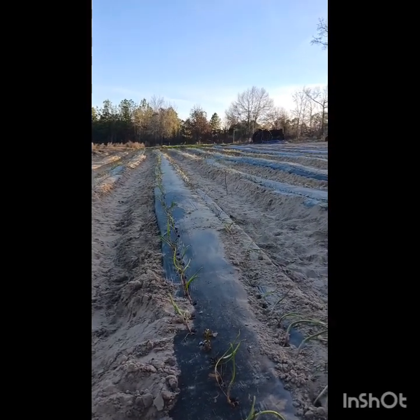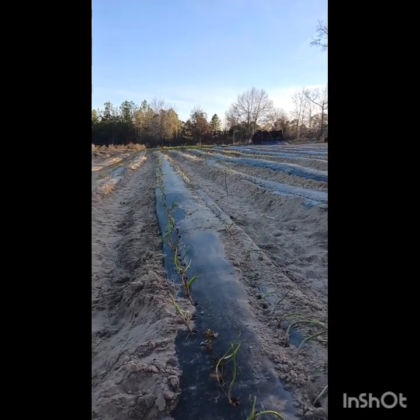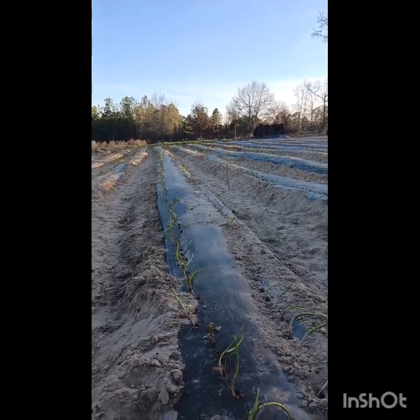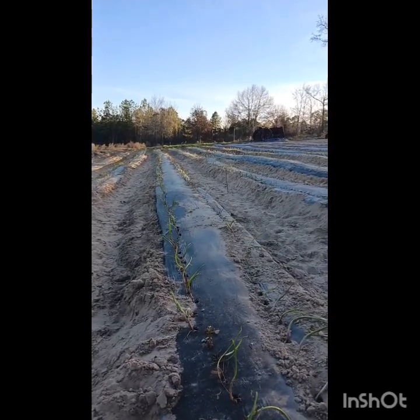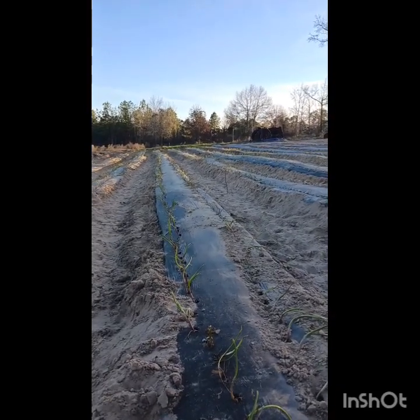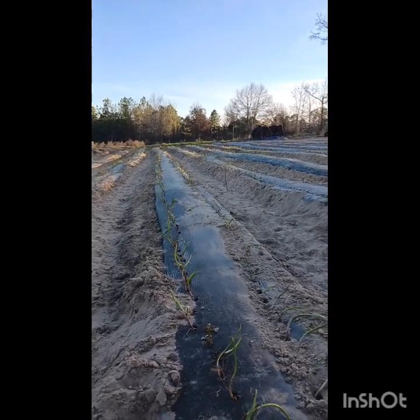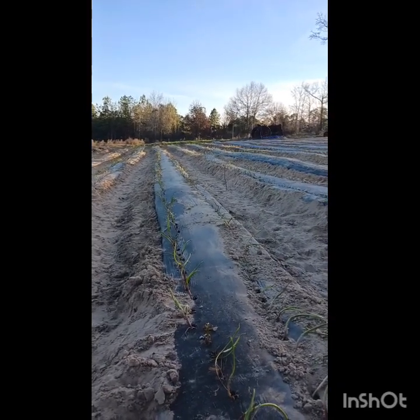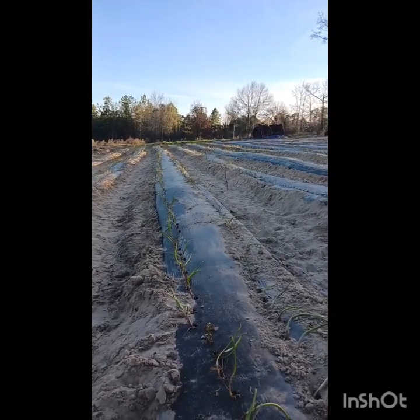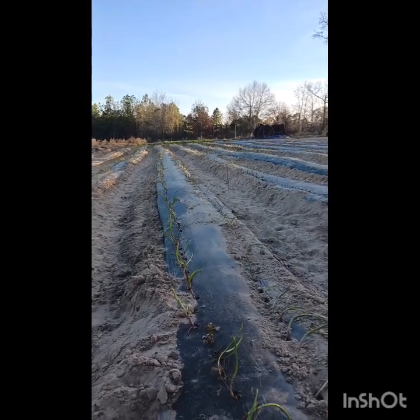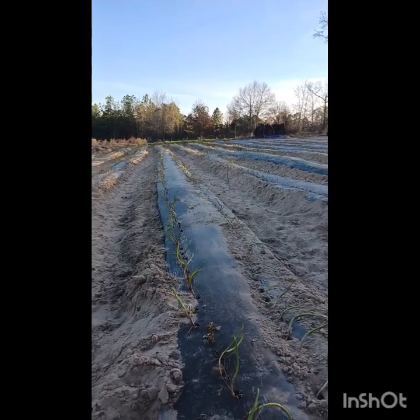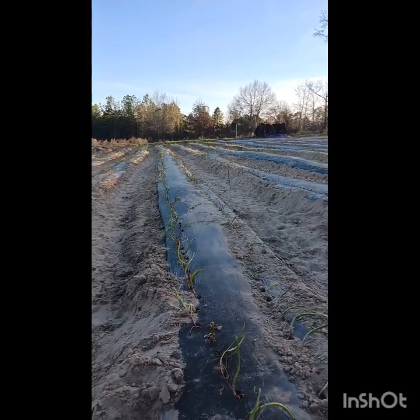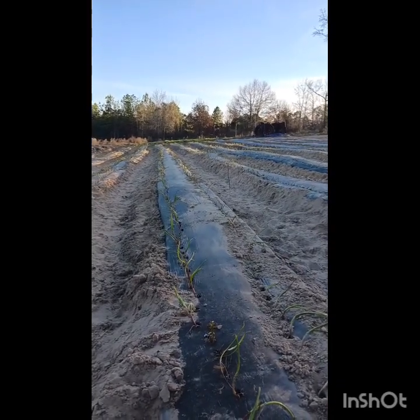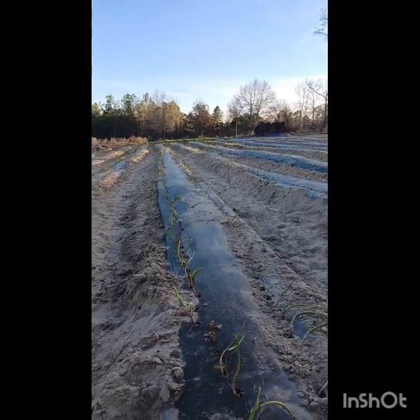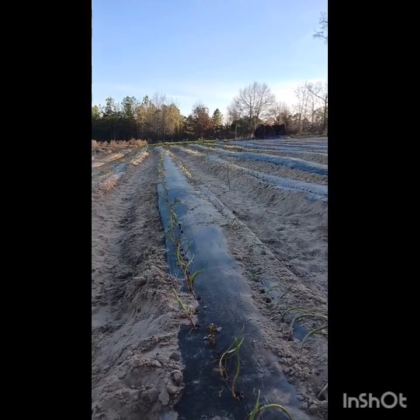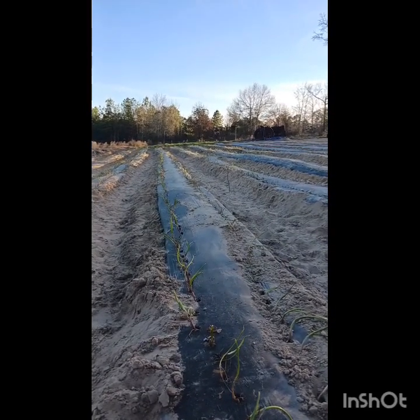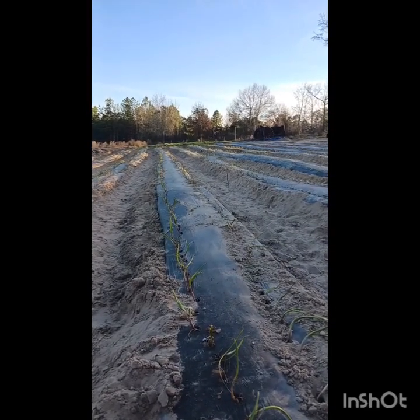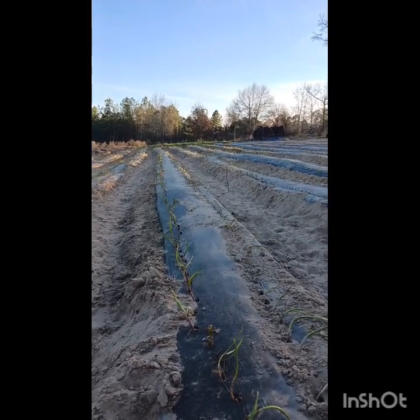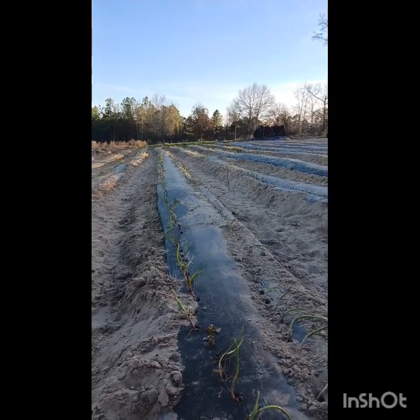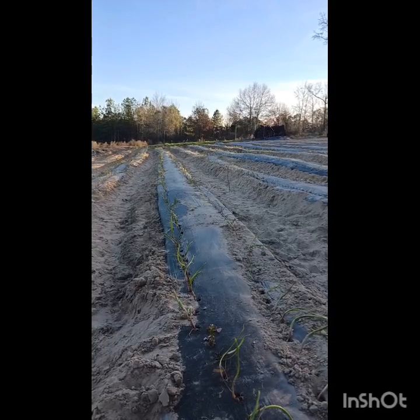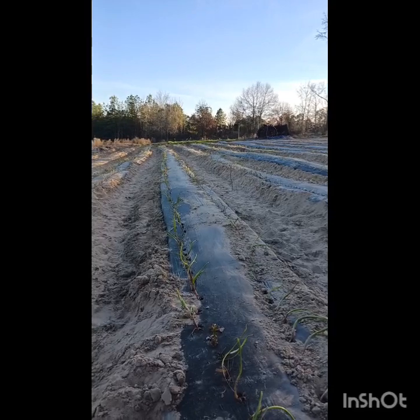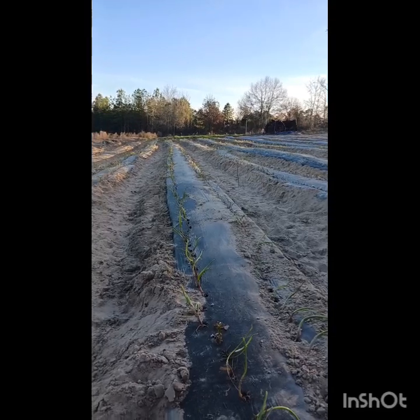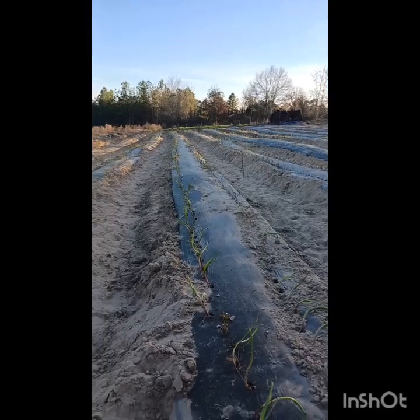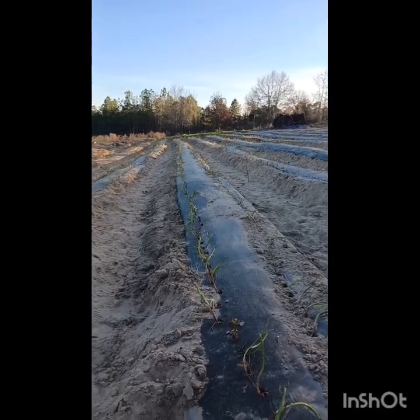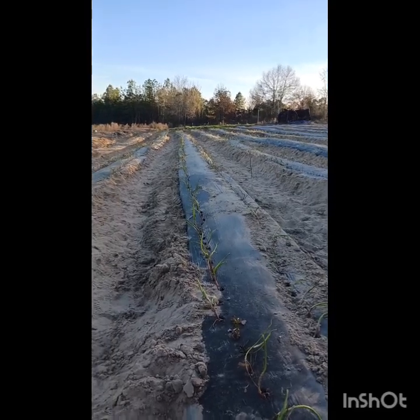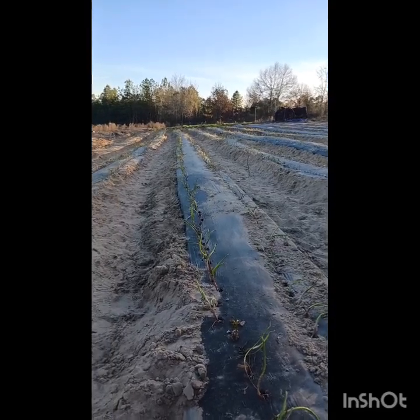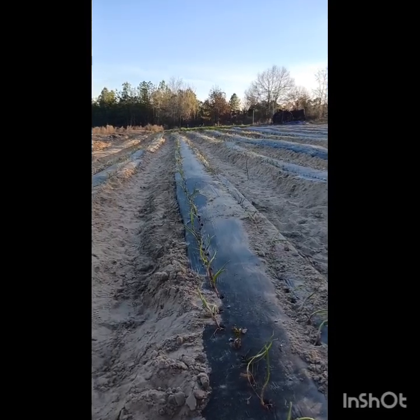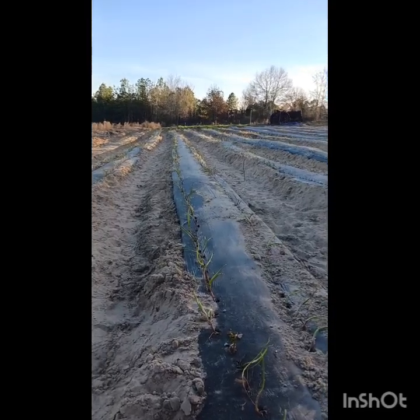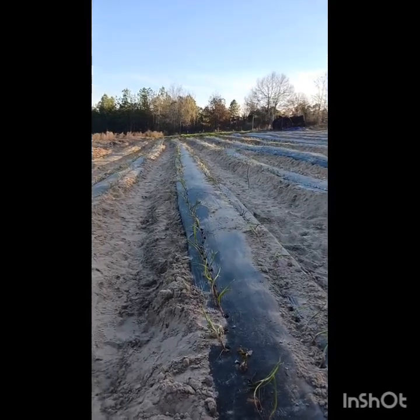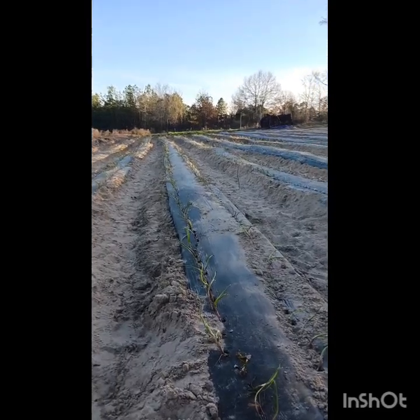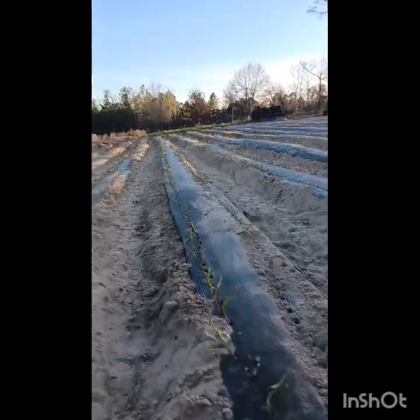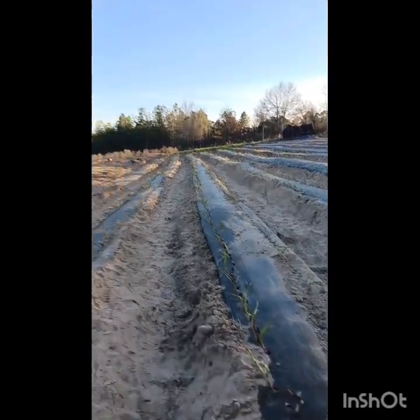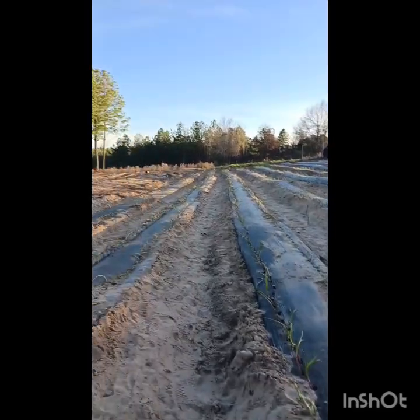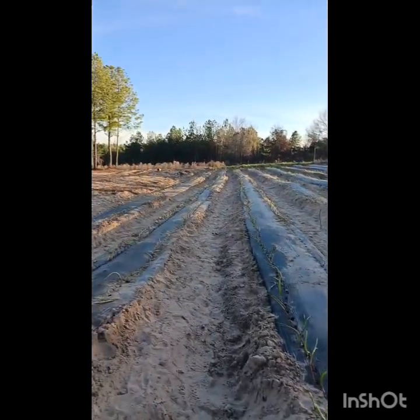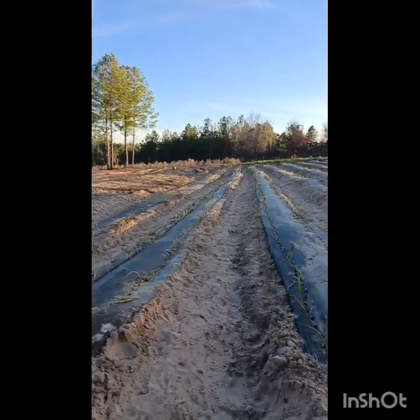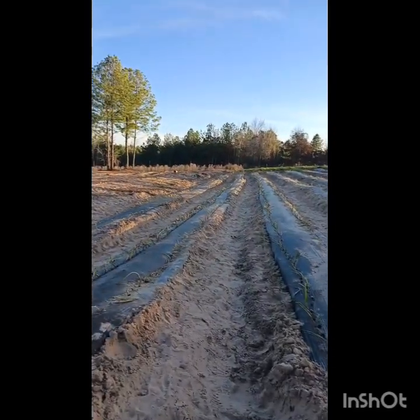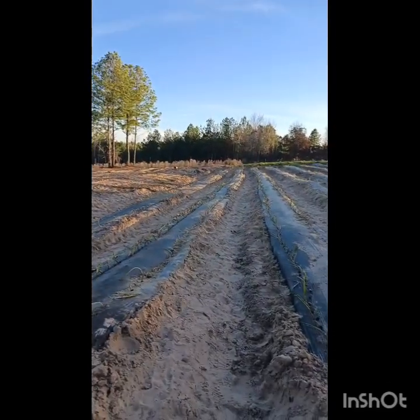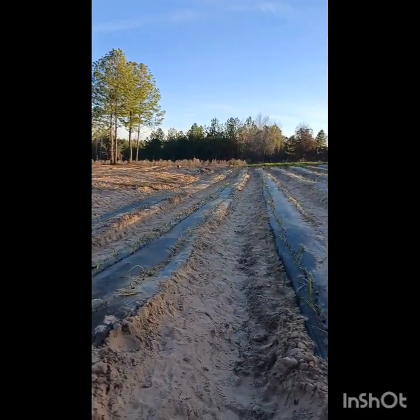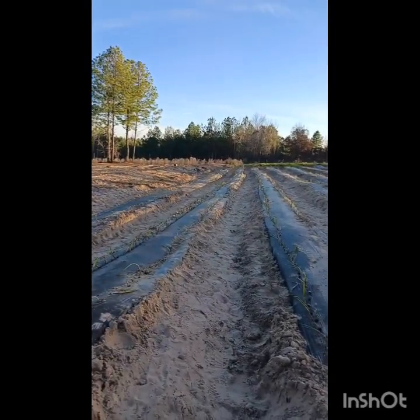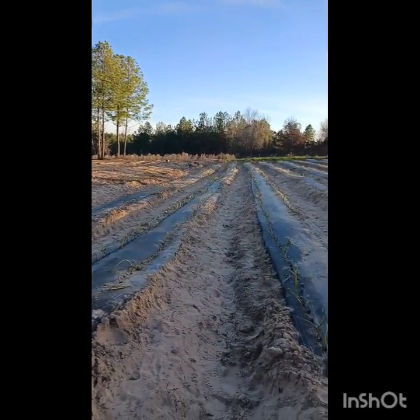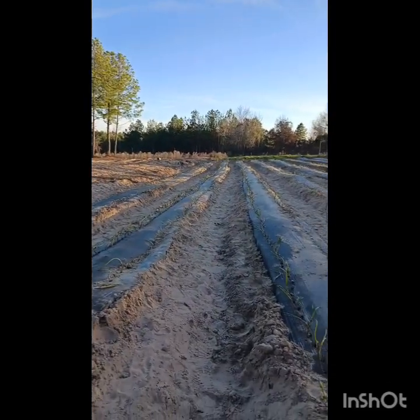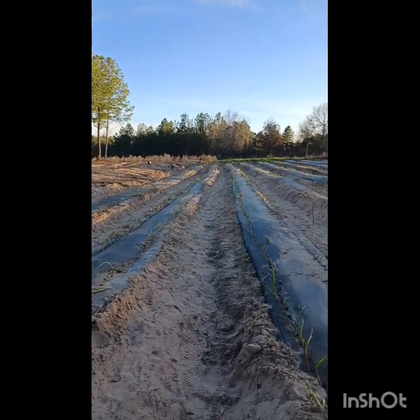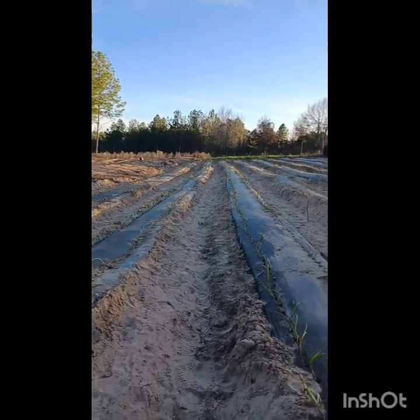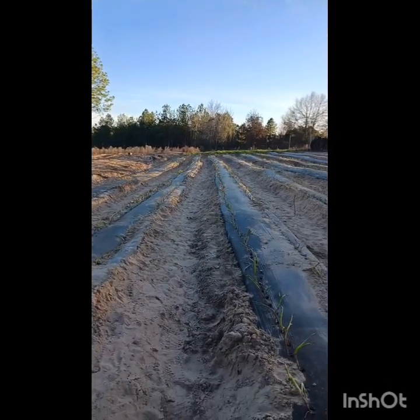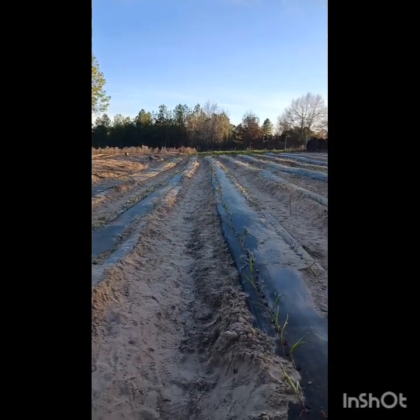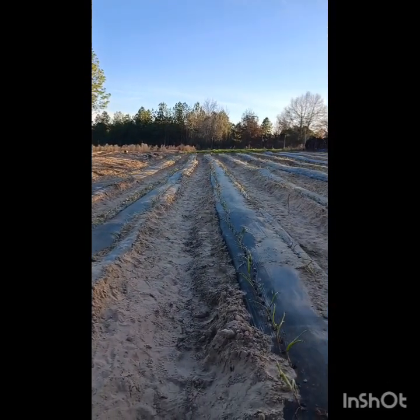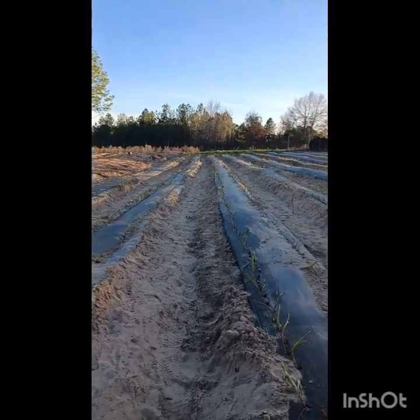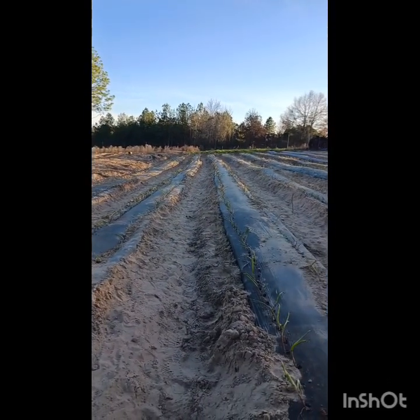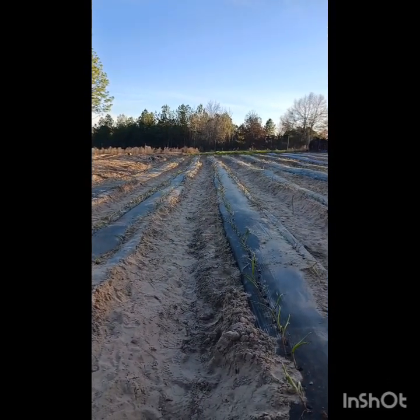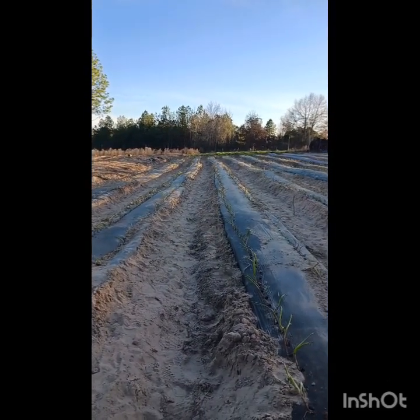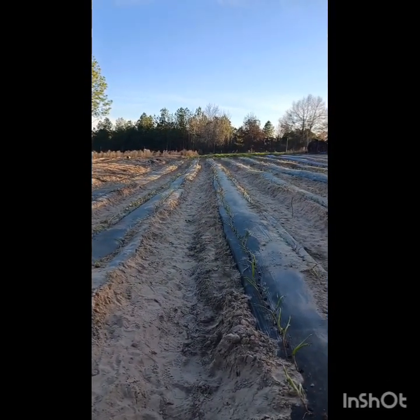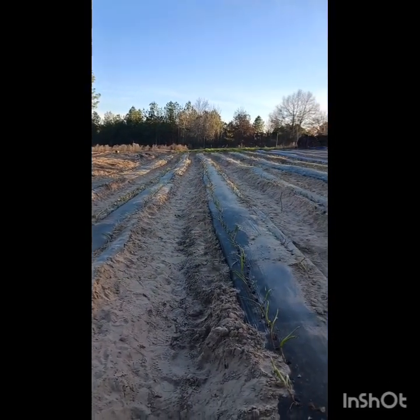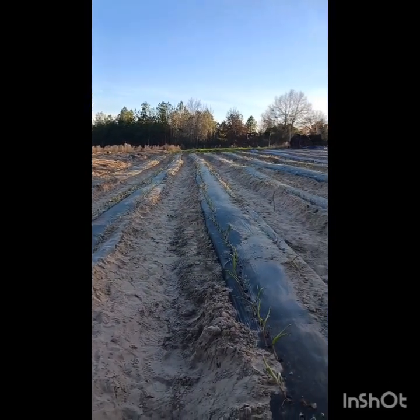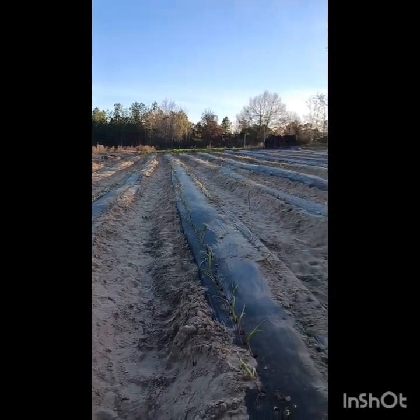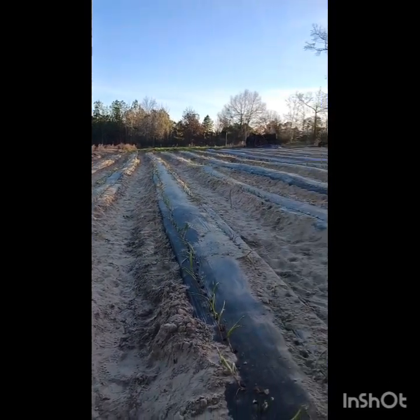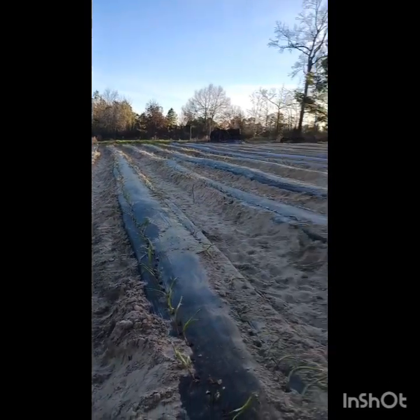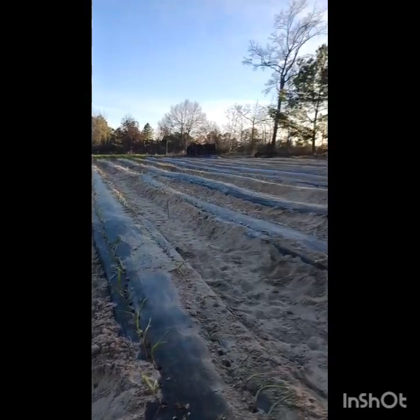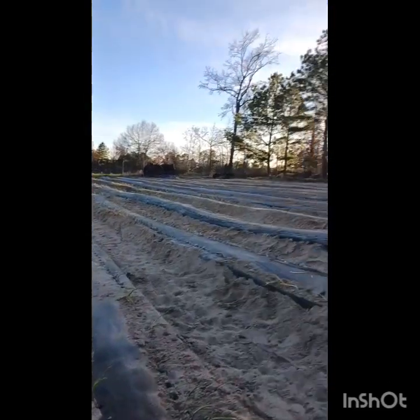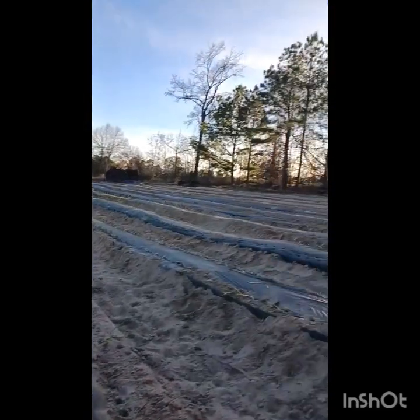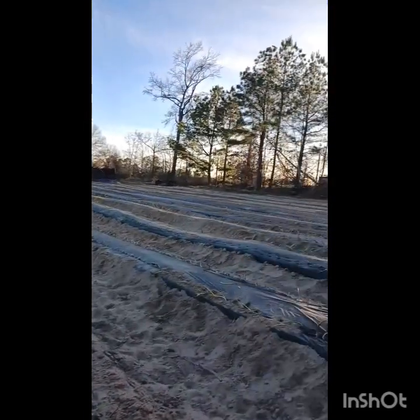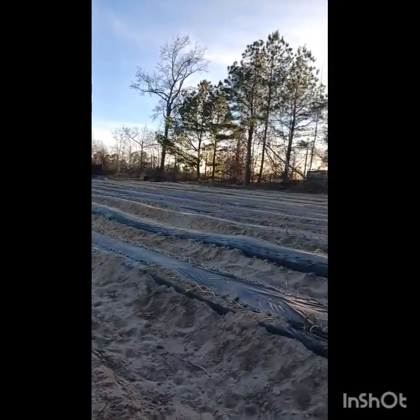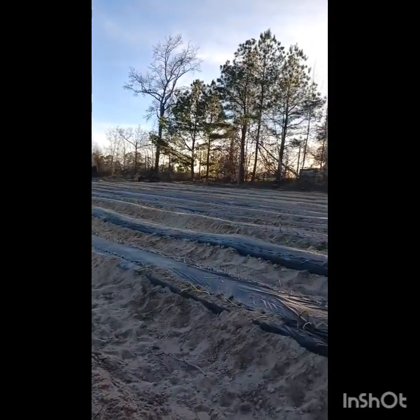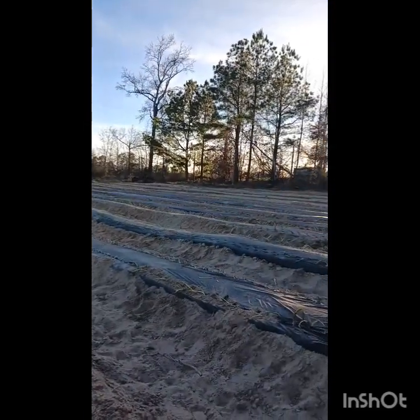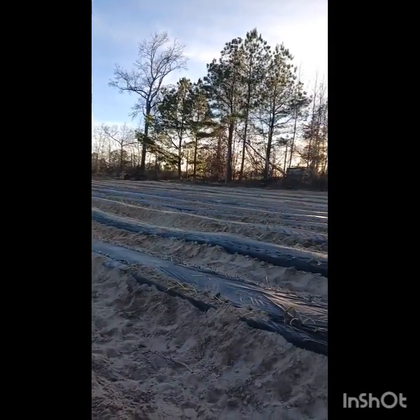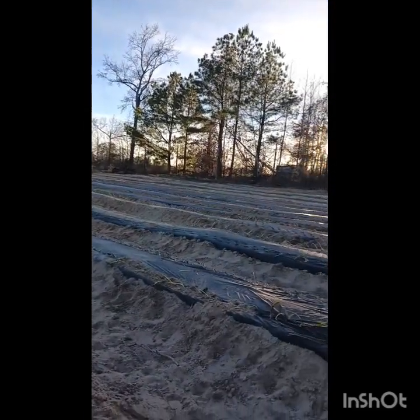But they look pretty good, so I think they'll do fine. We'll see. We'll get them watered pretty quickly, then we'll get the rest of those planted.